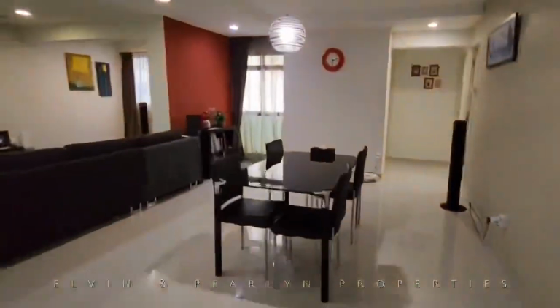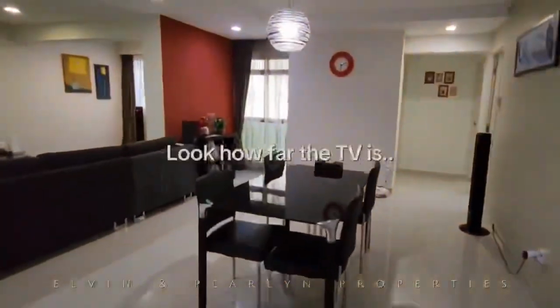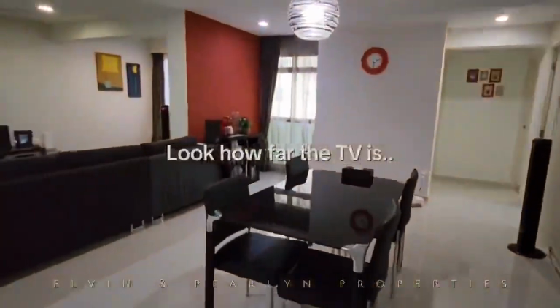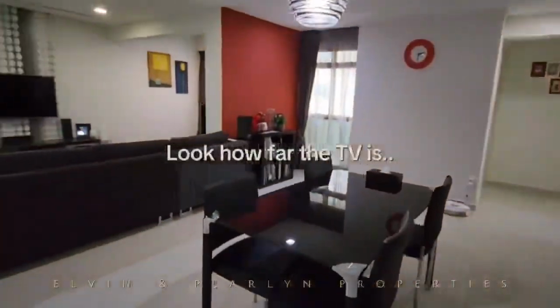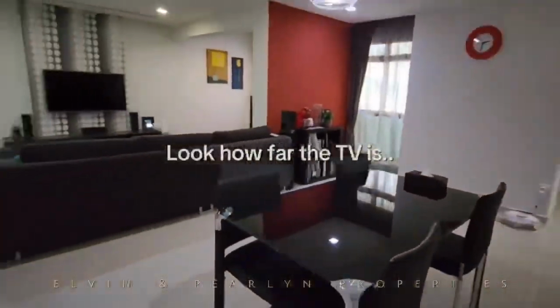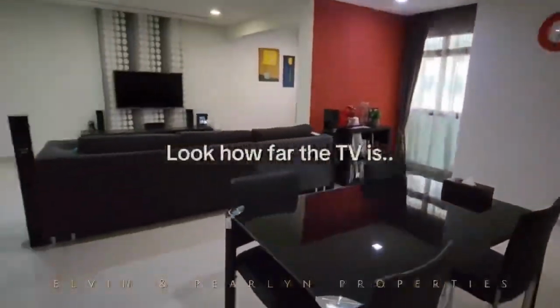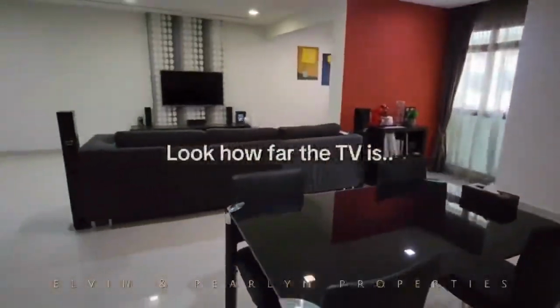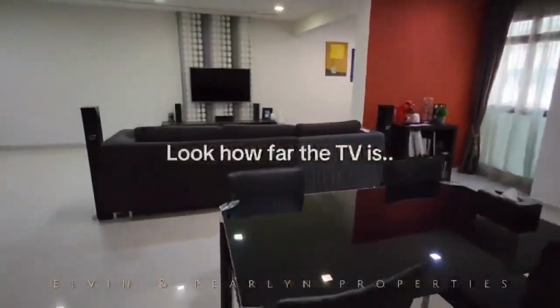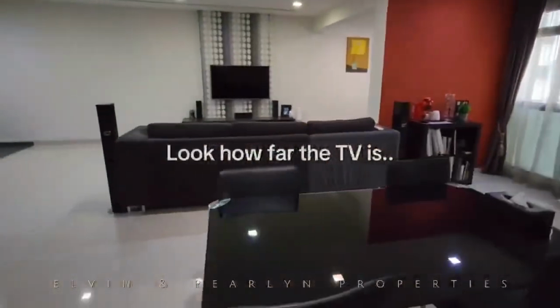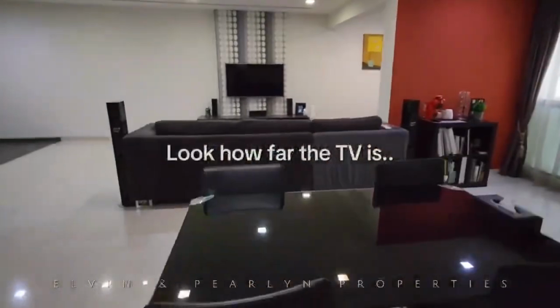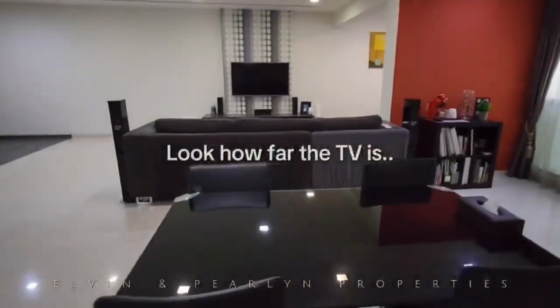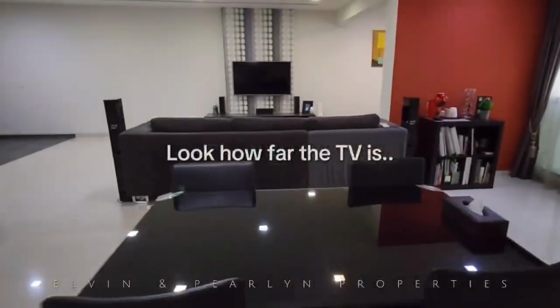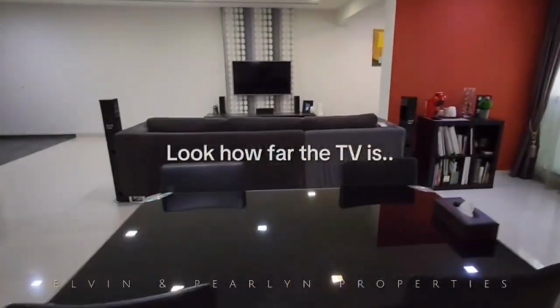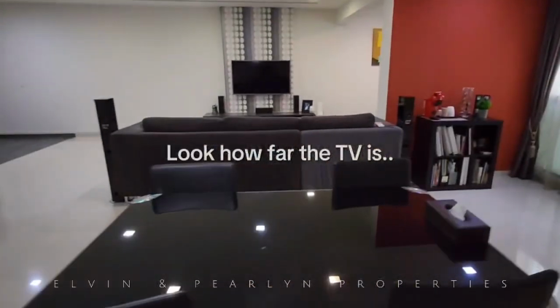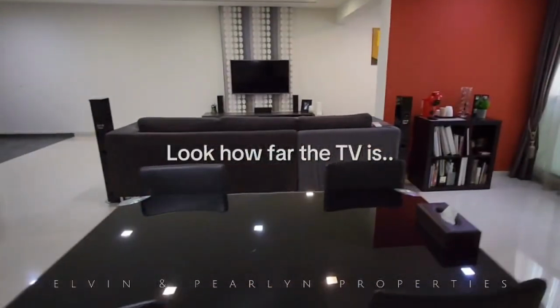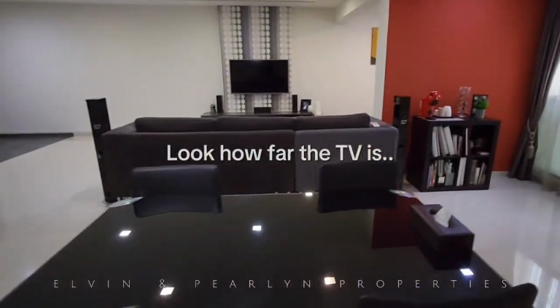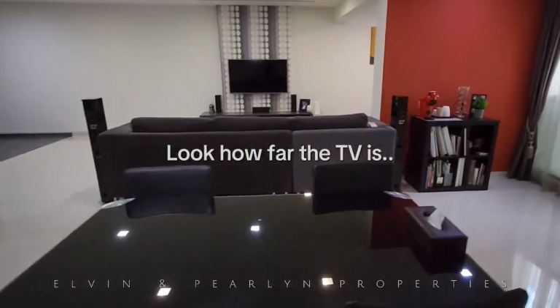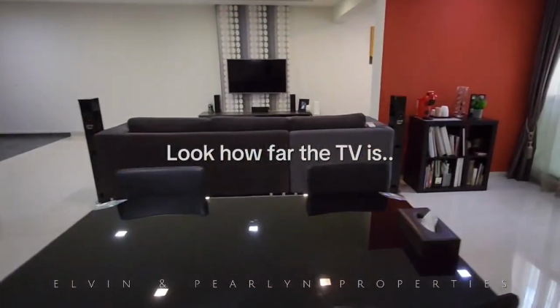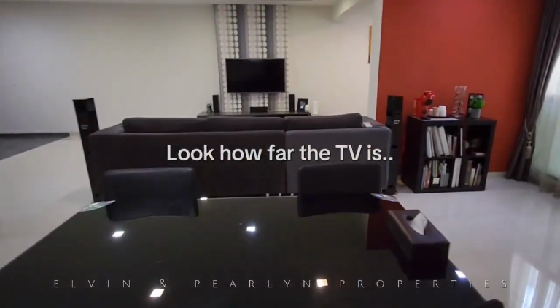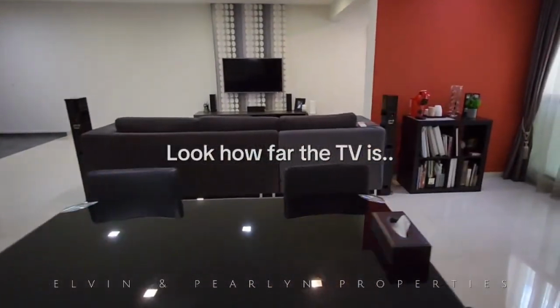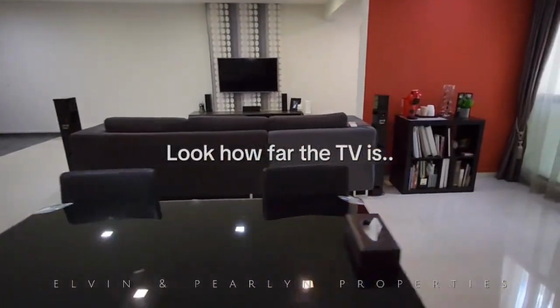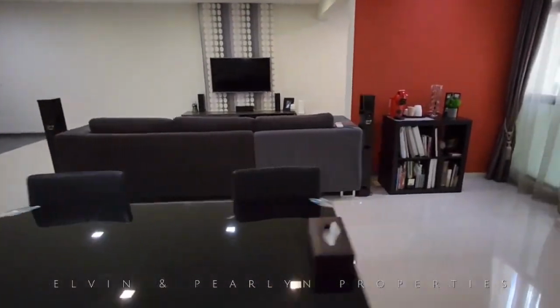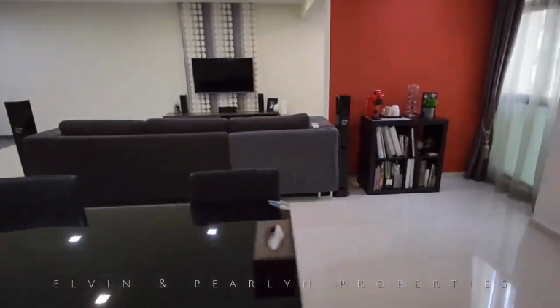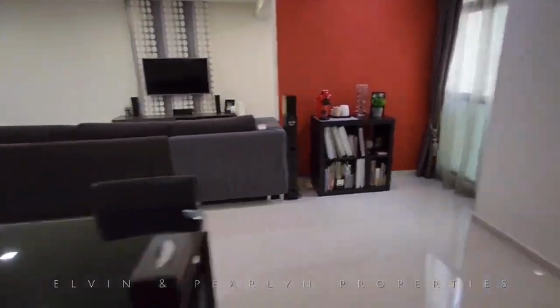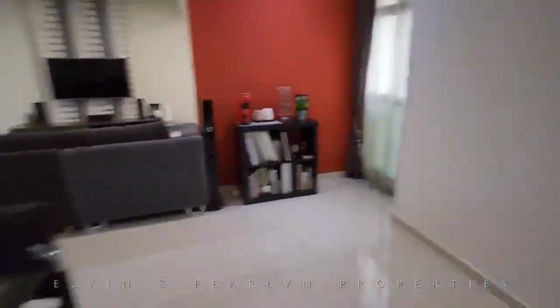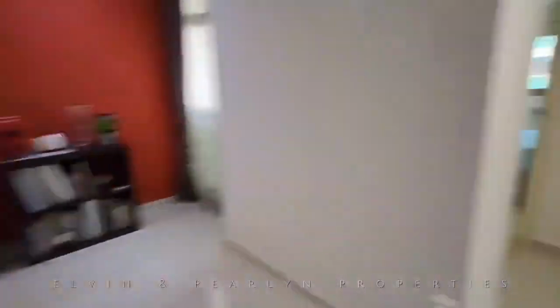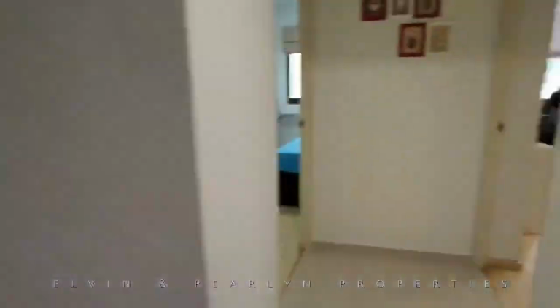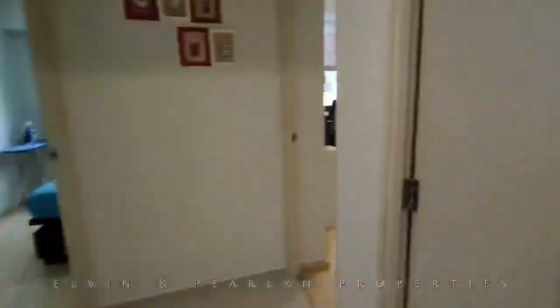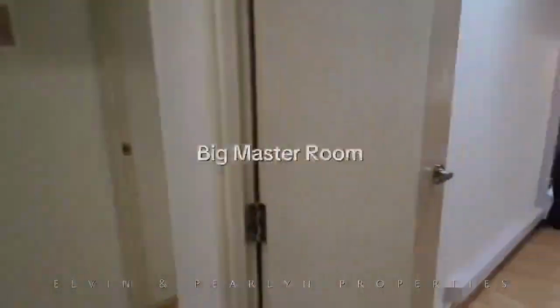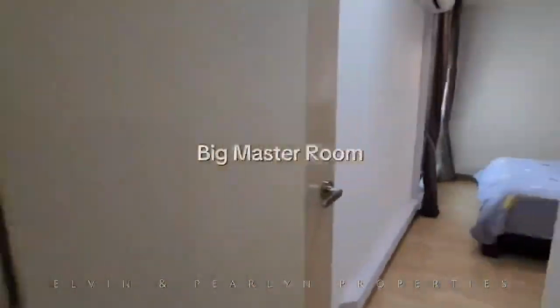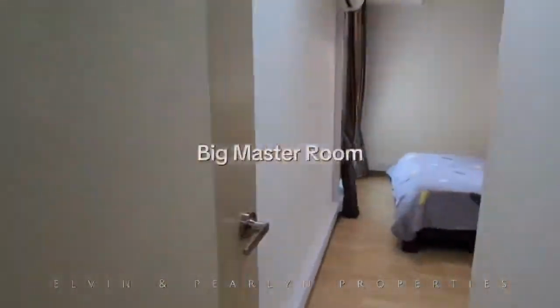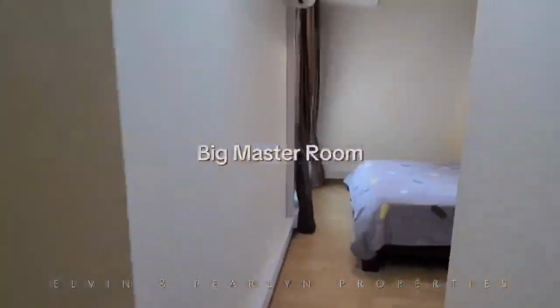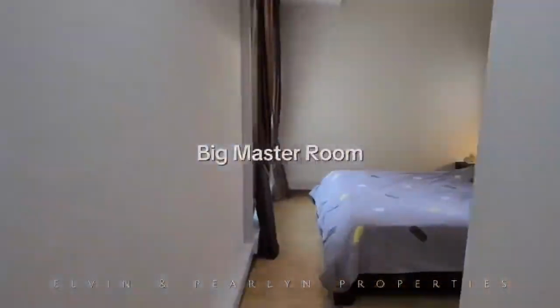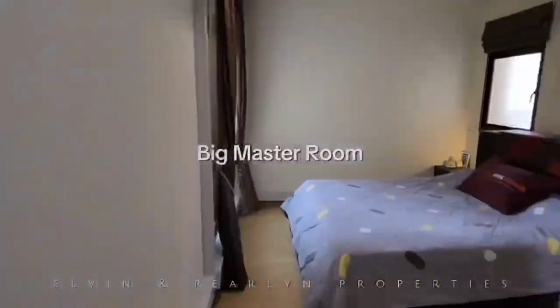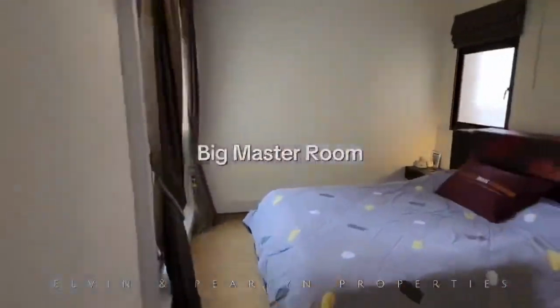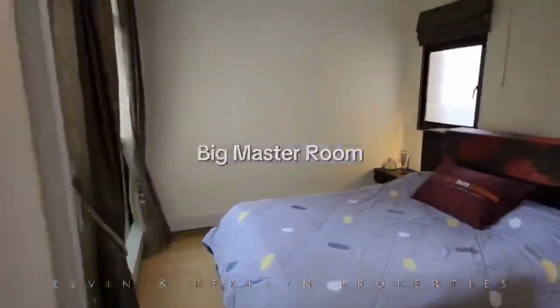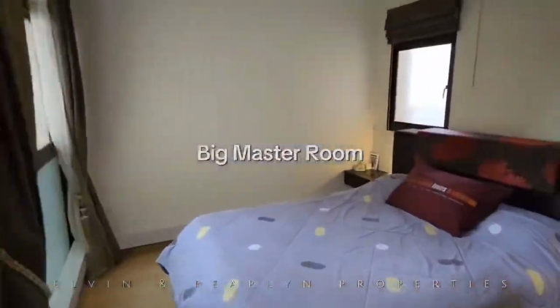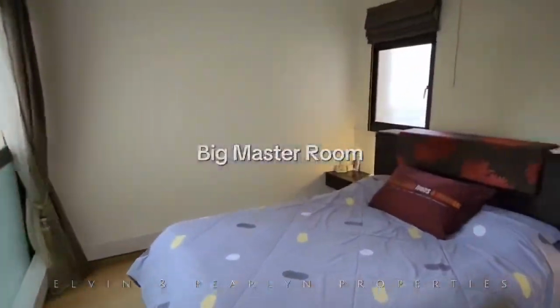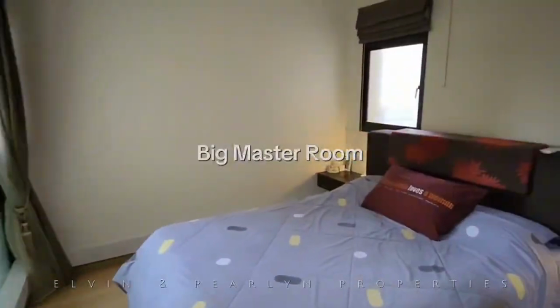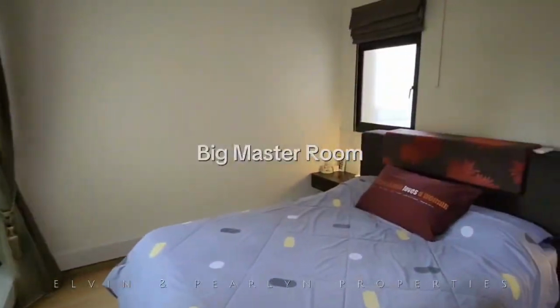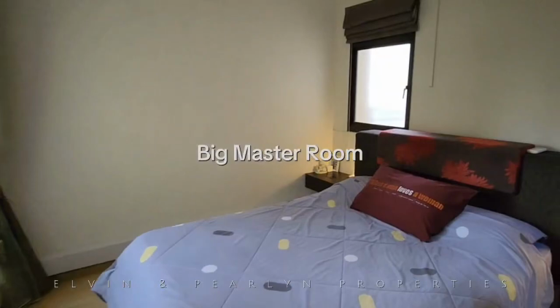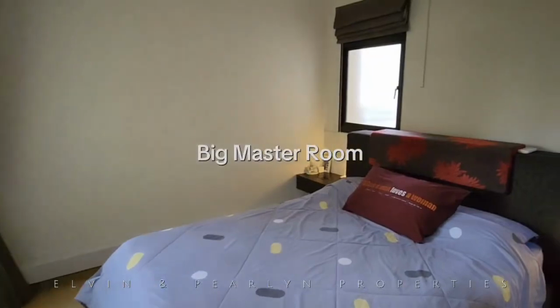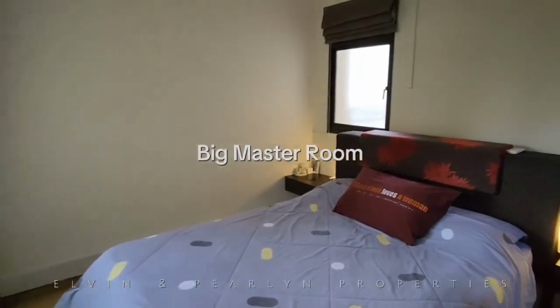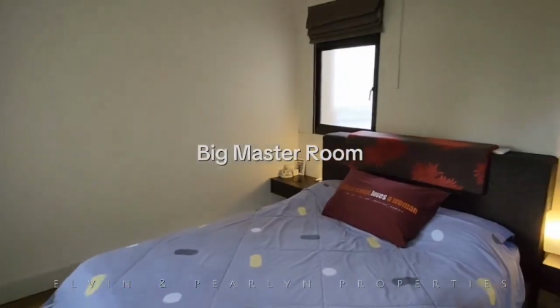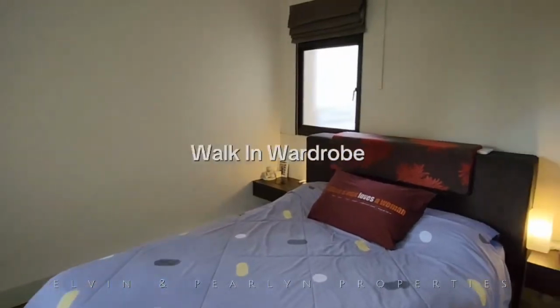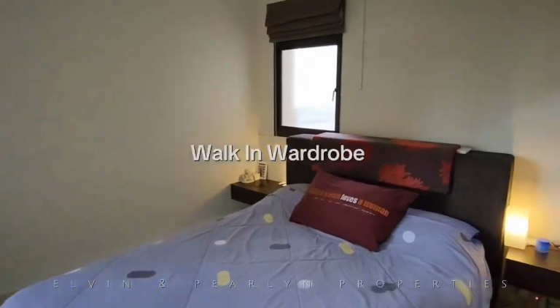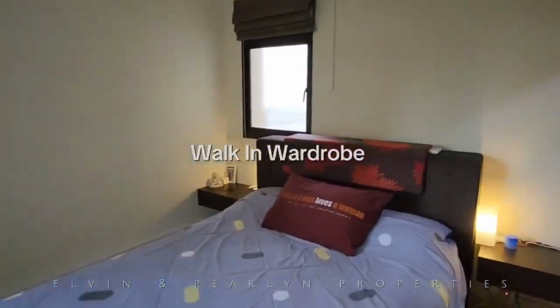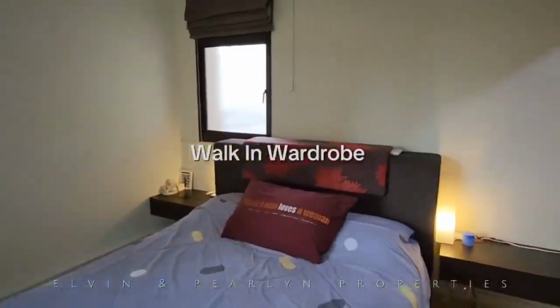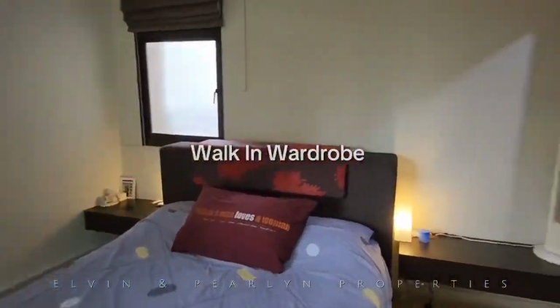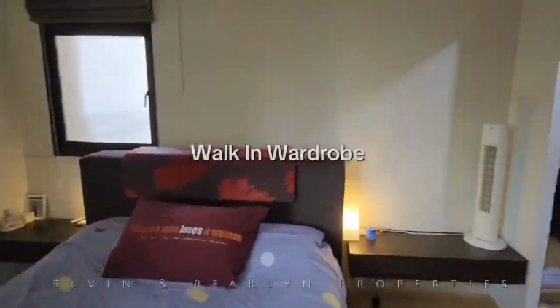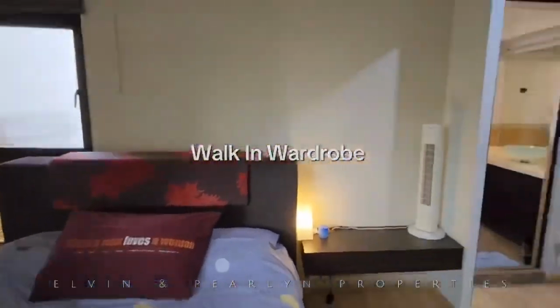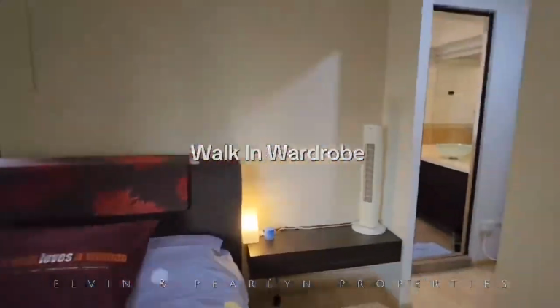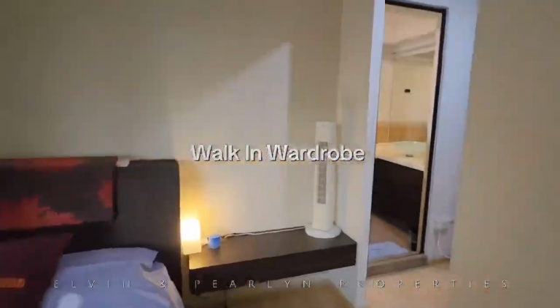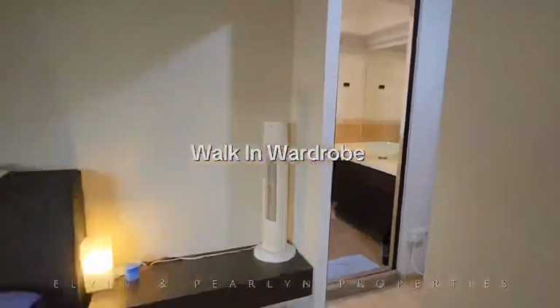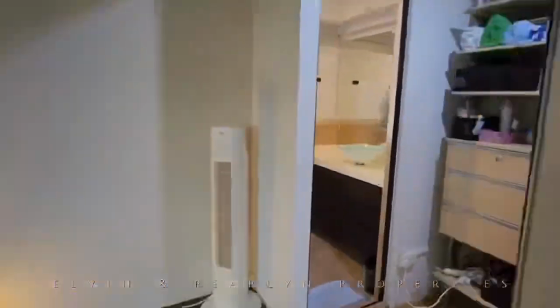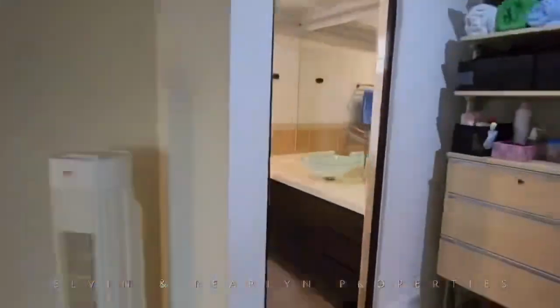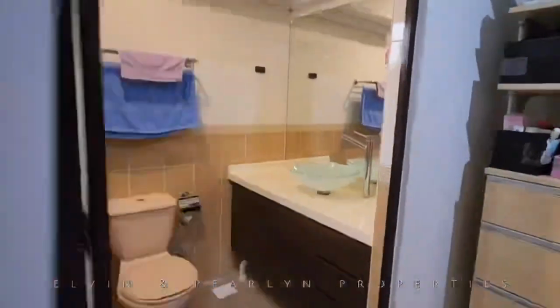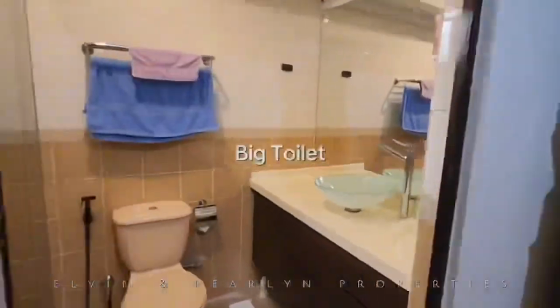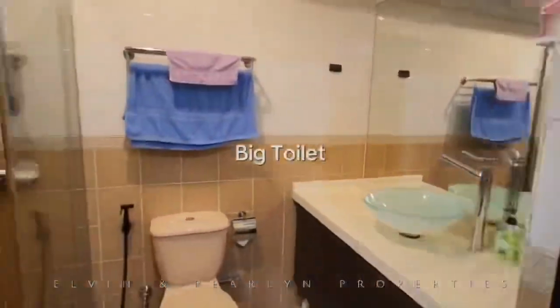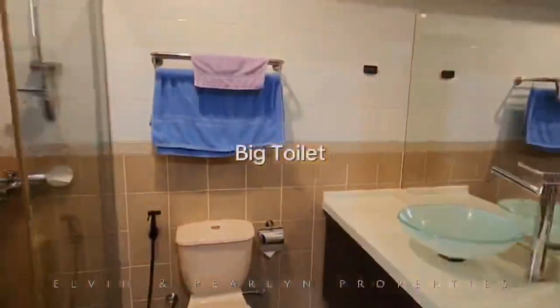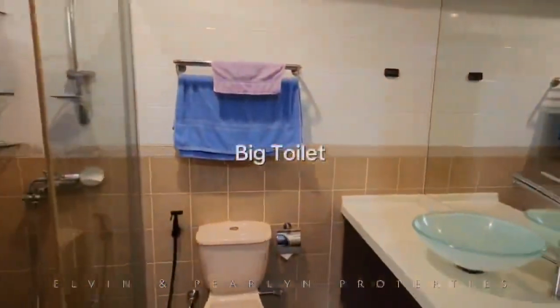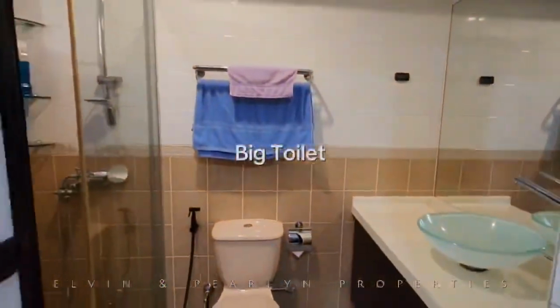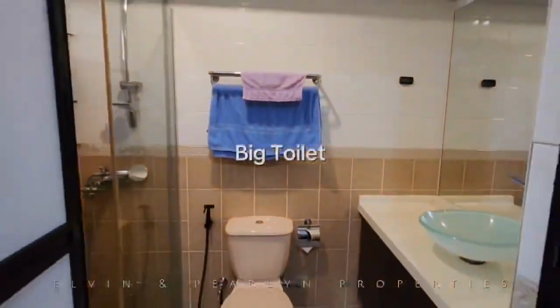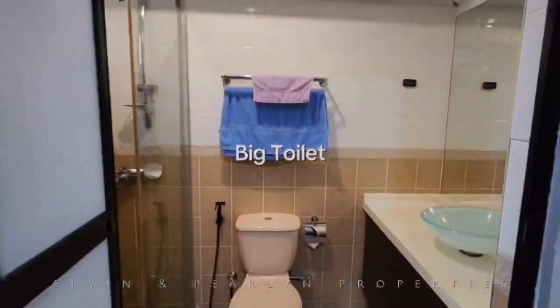Look how far the TV is. Big master room, walk-in wardrobe, and big toilet.